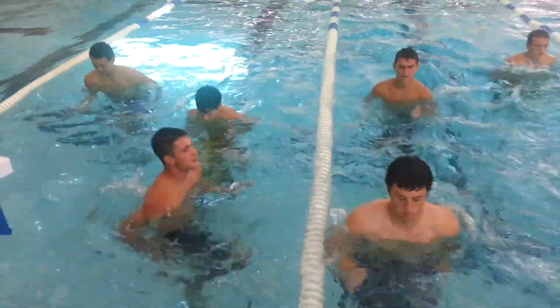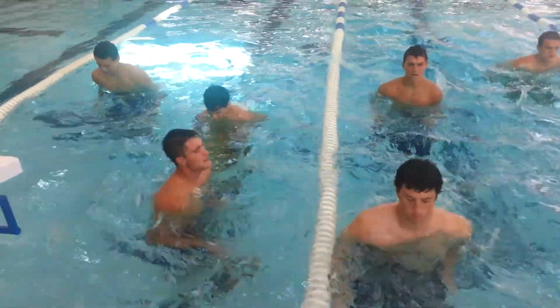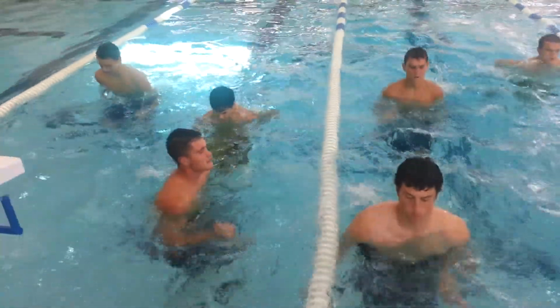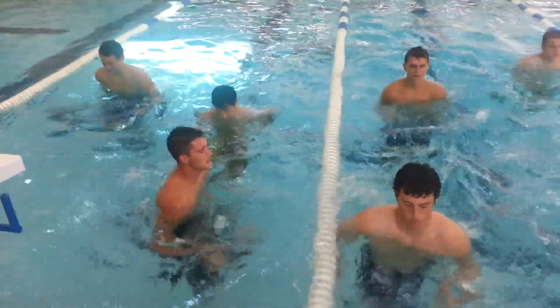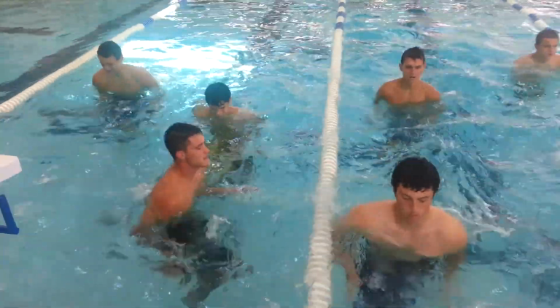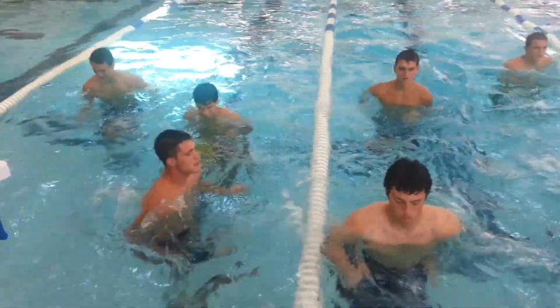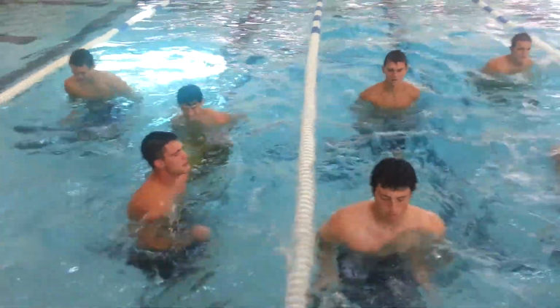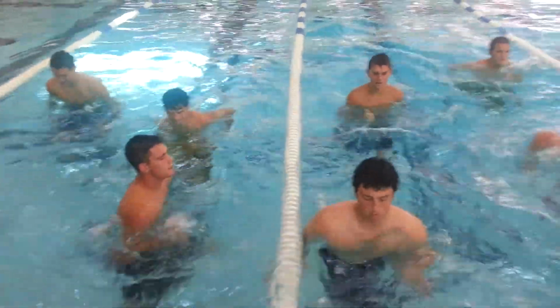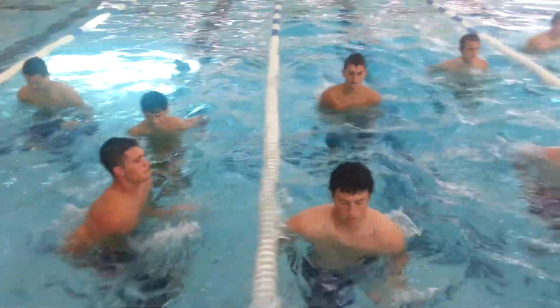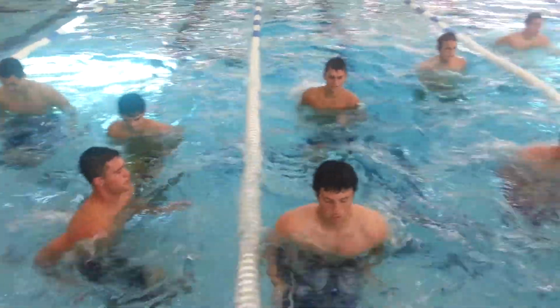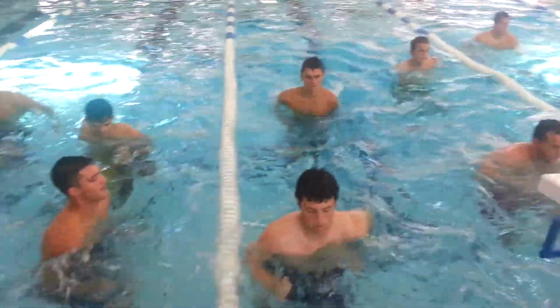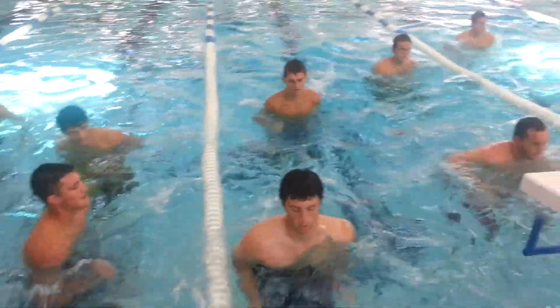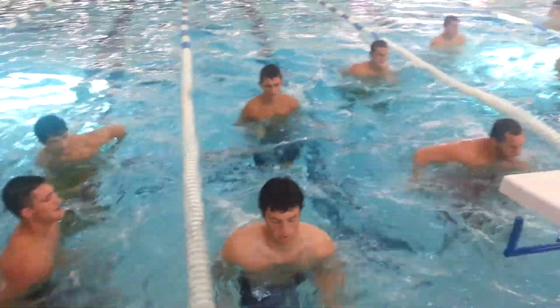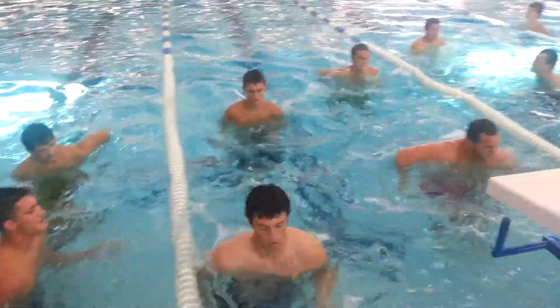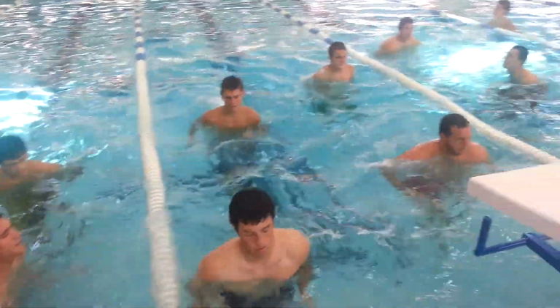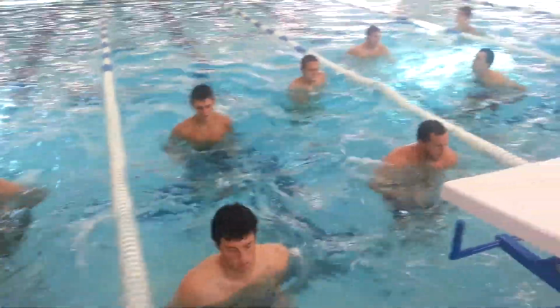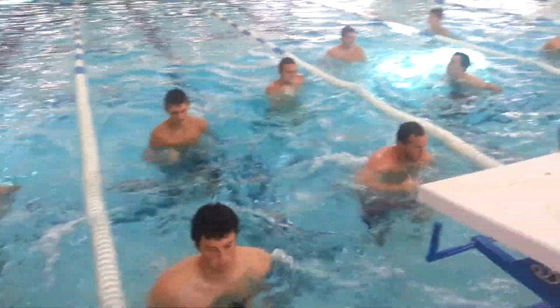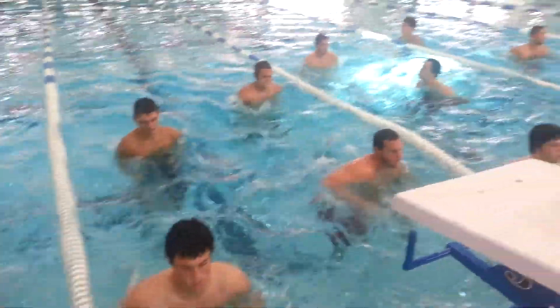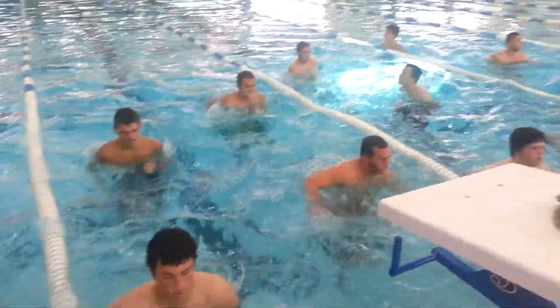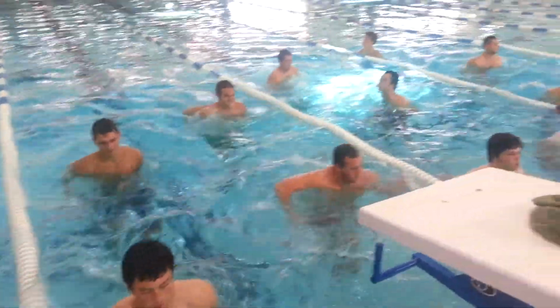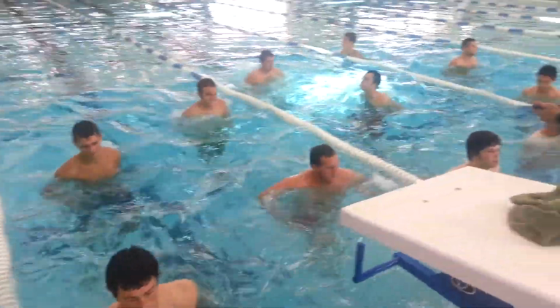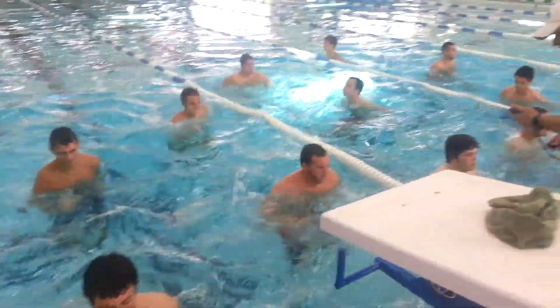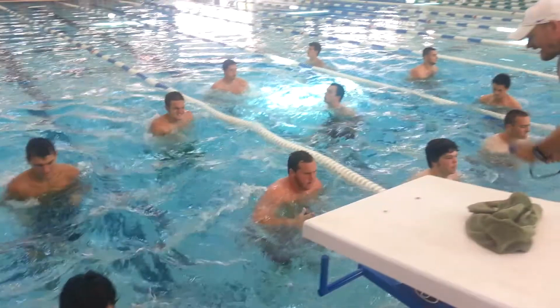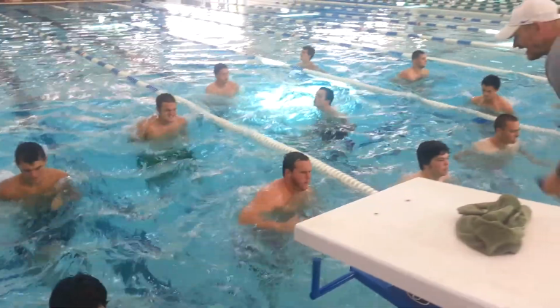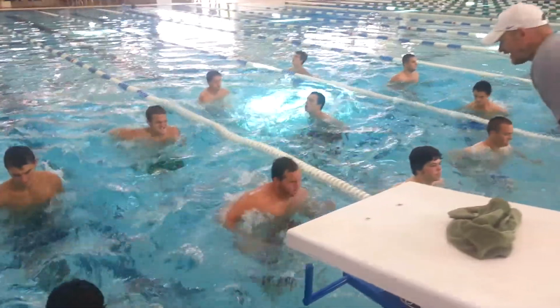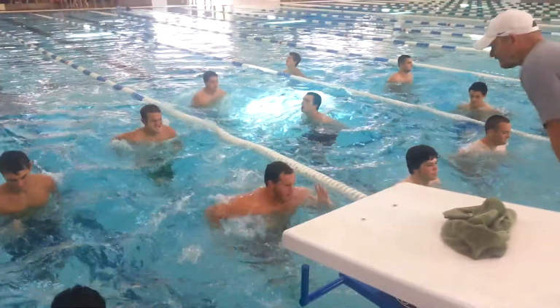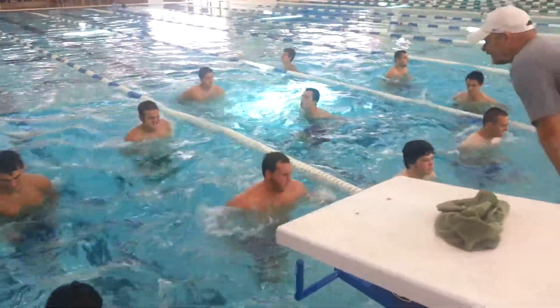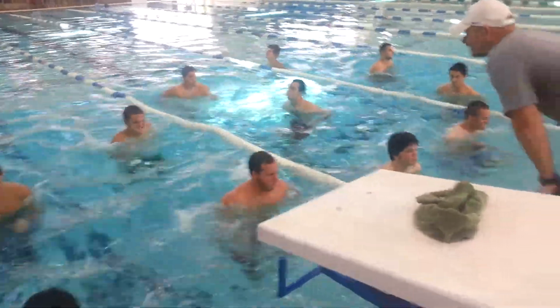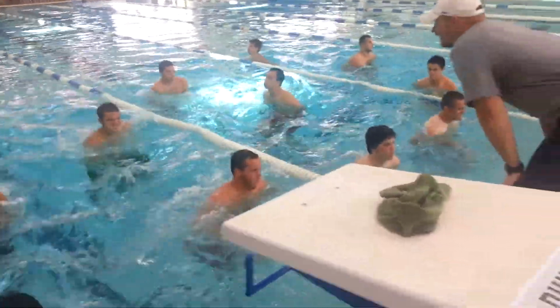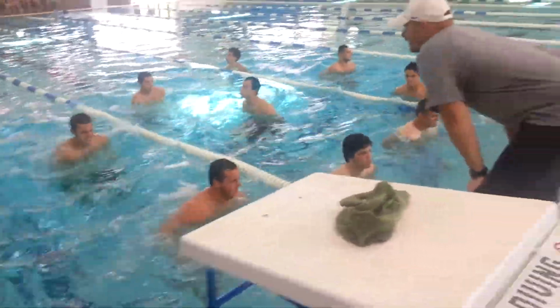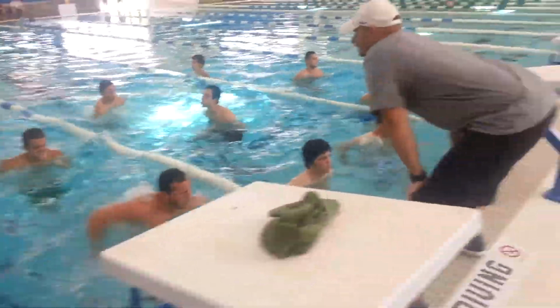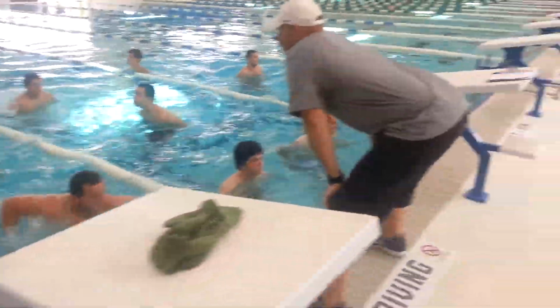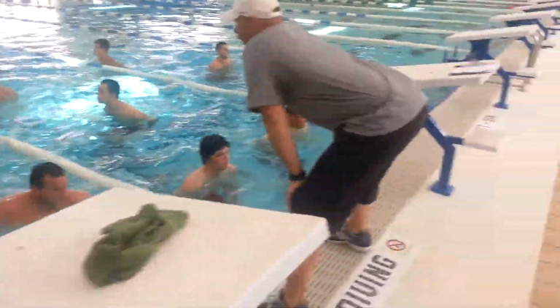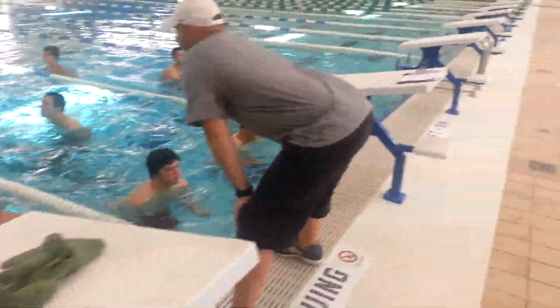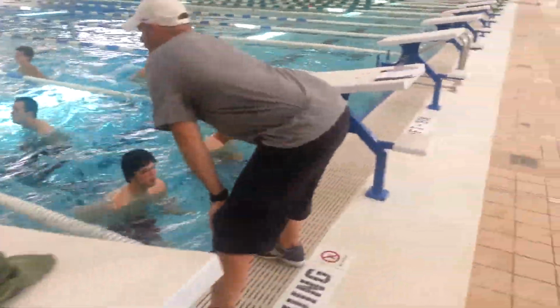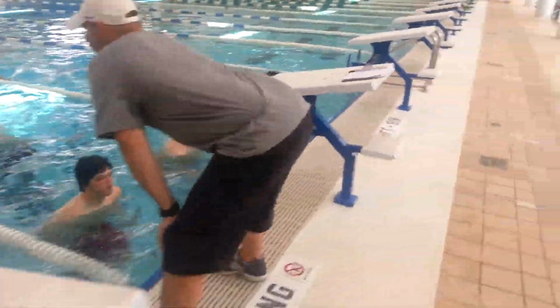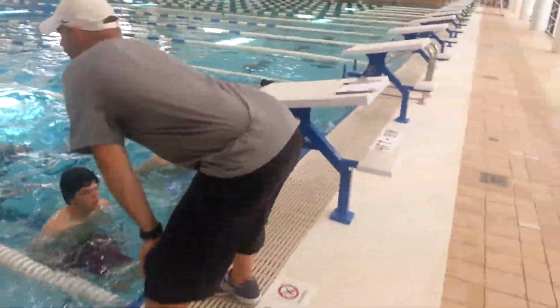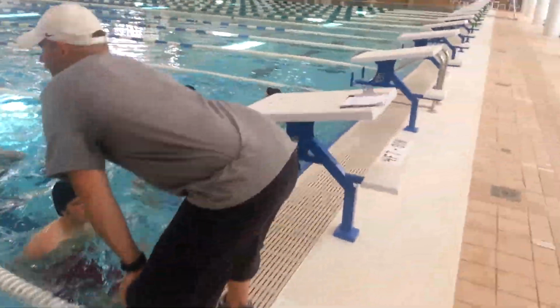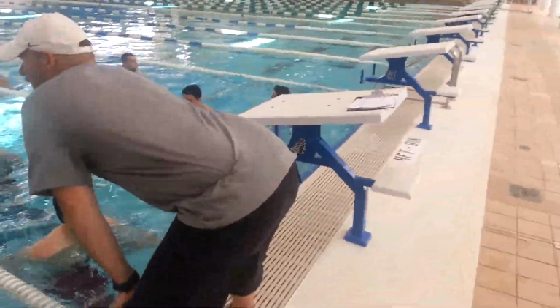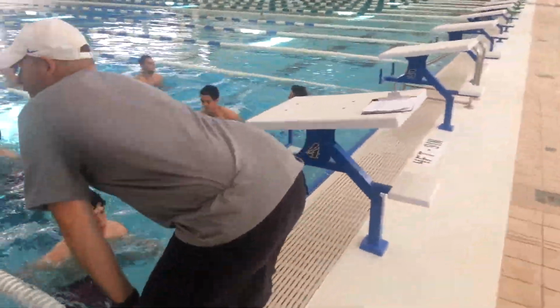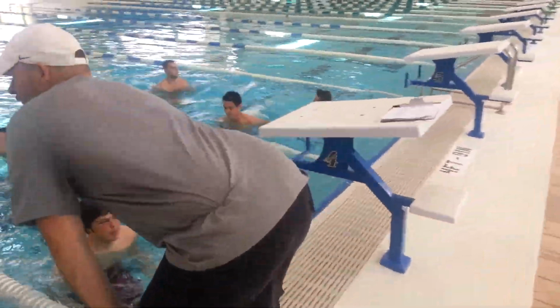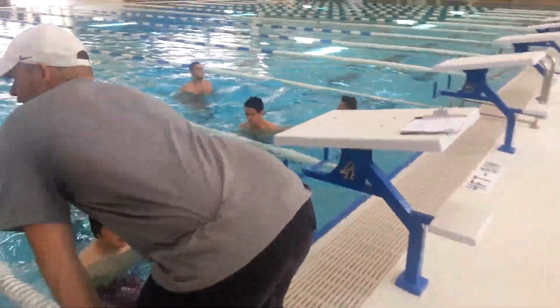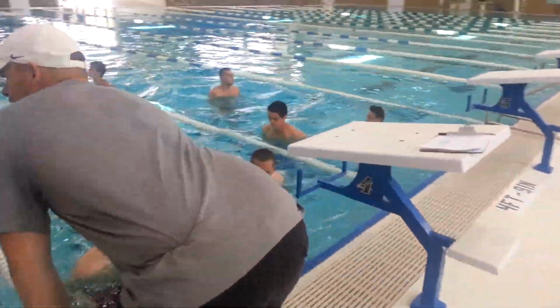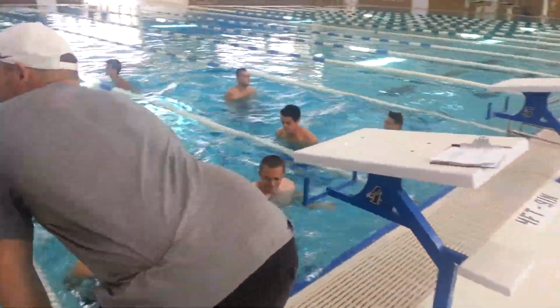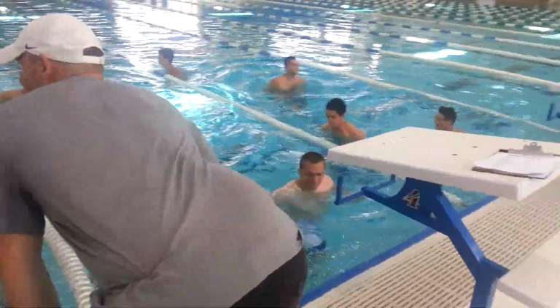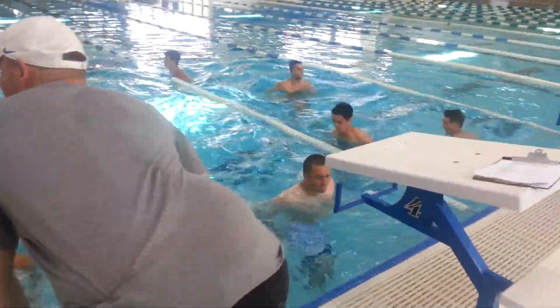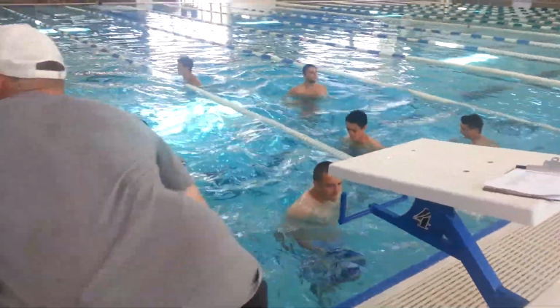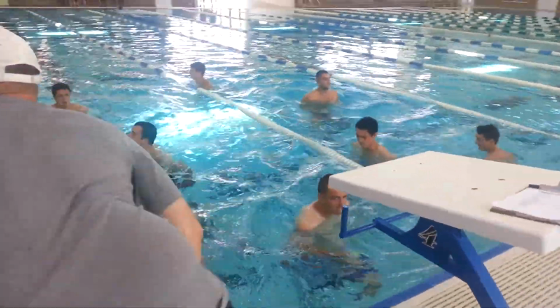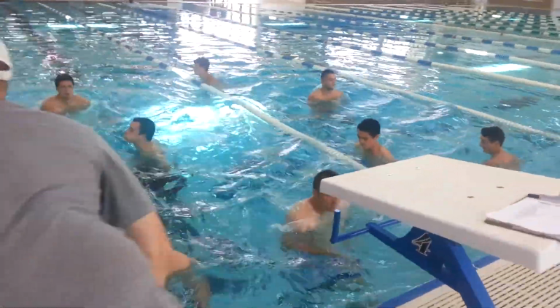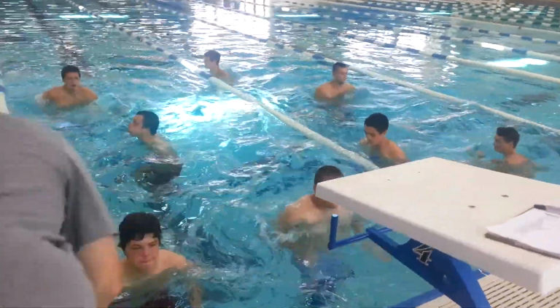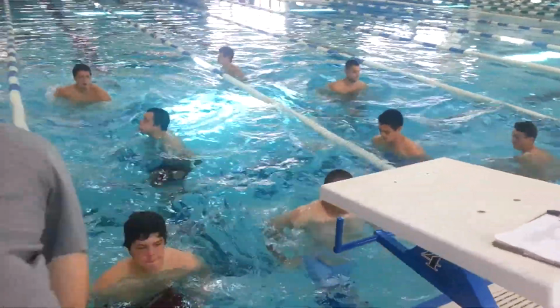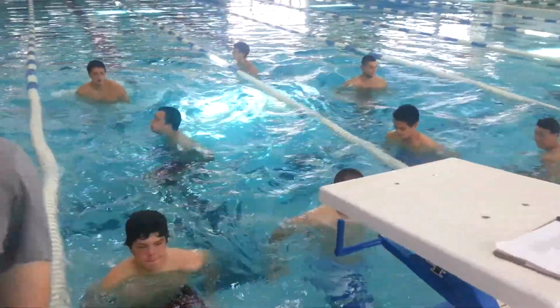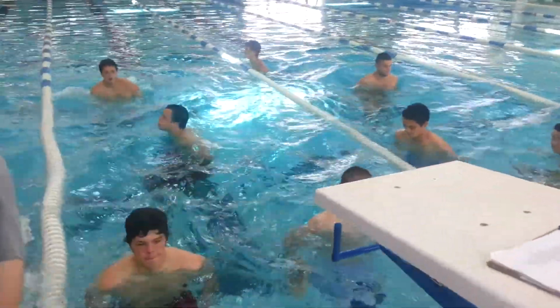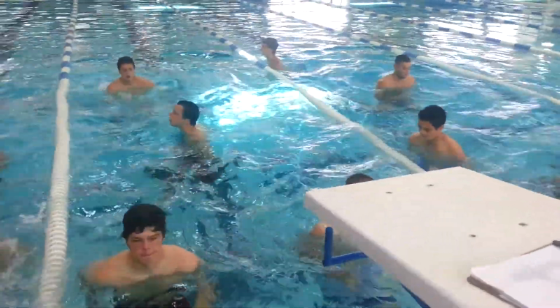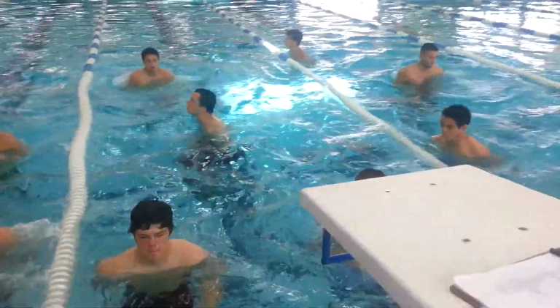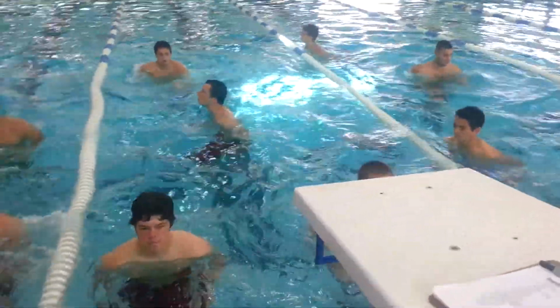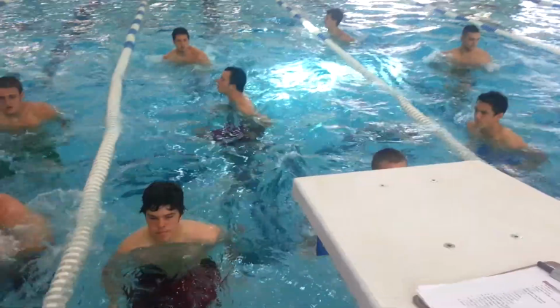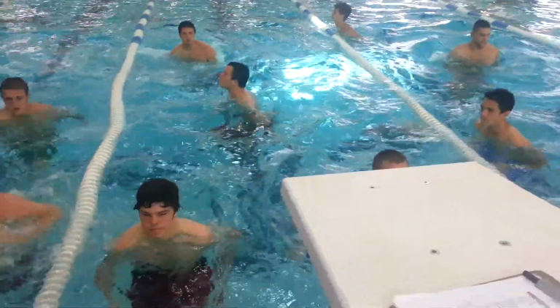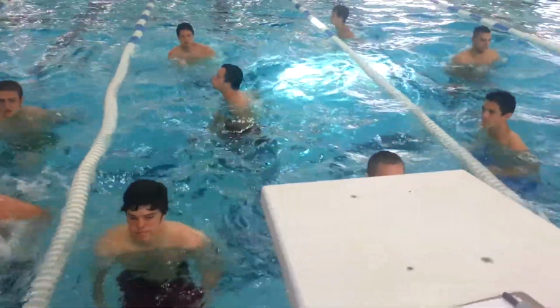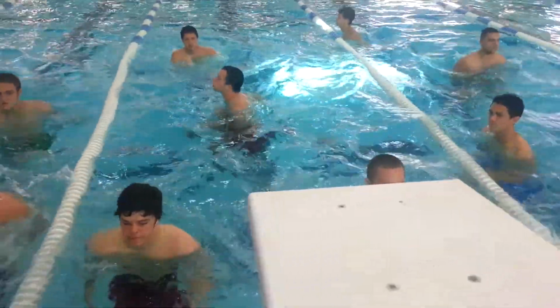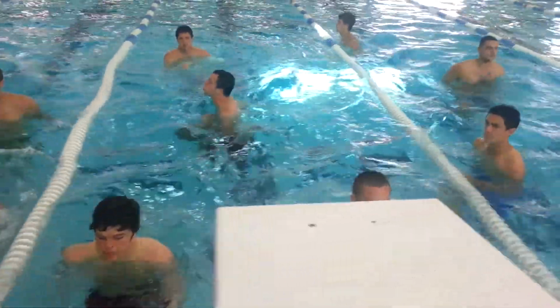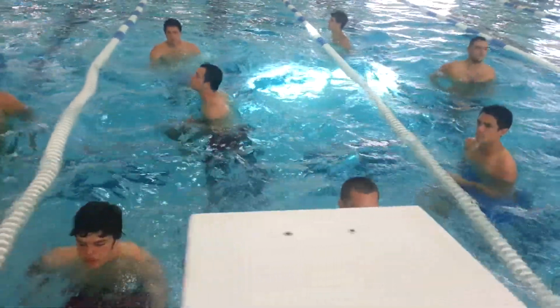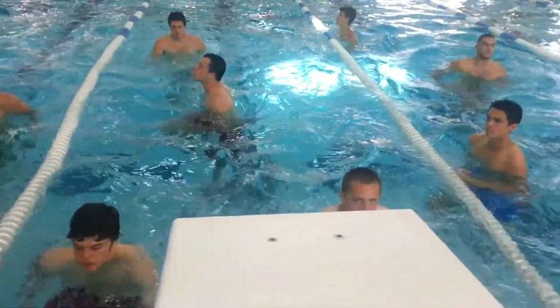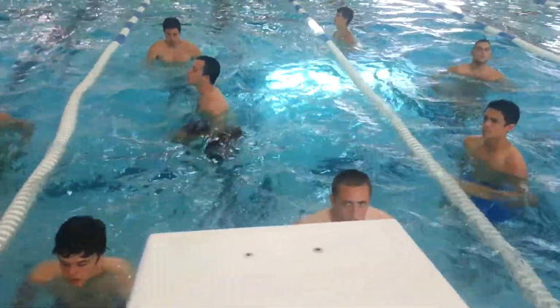Let it go, let it go. Five, four, three, two, and relax.